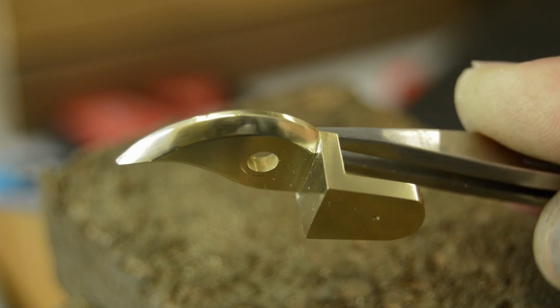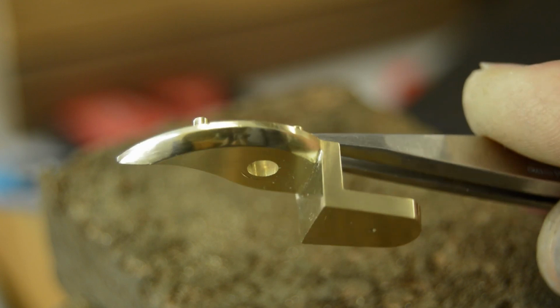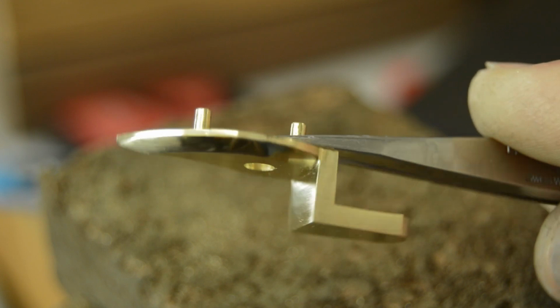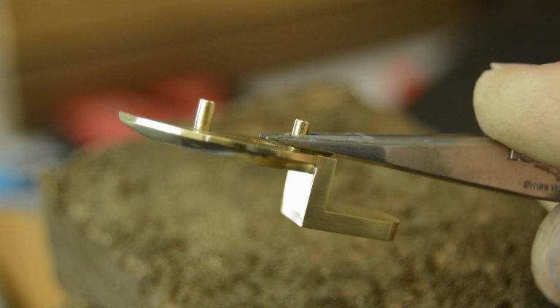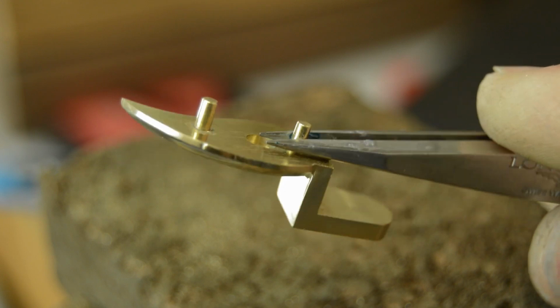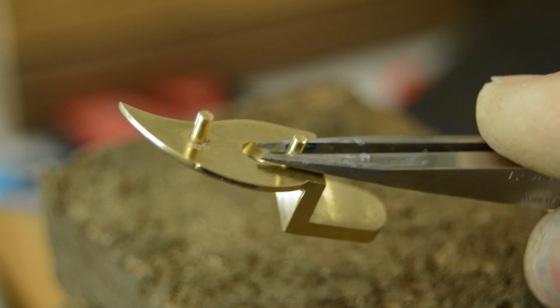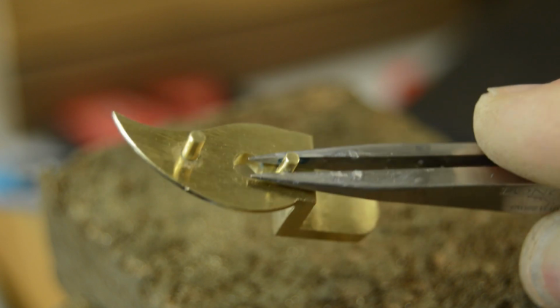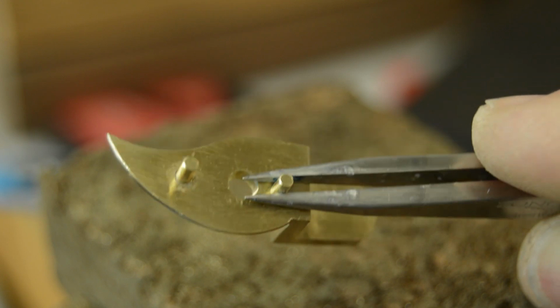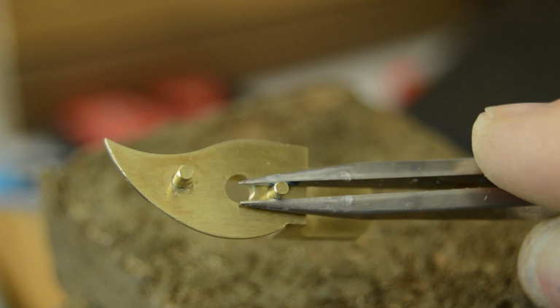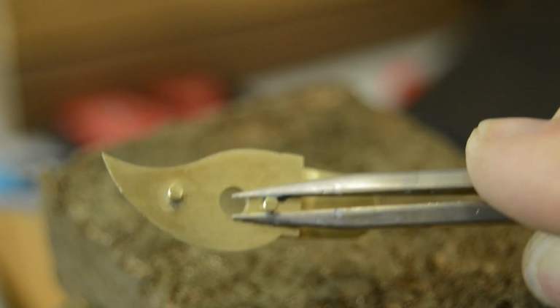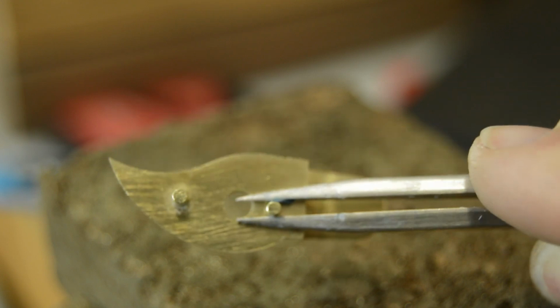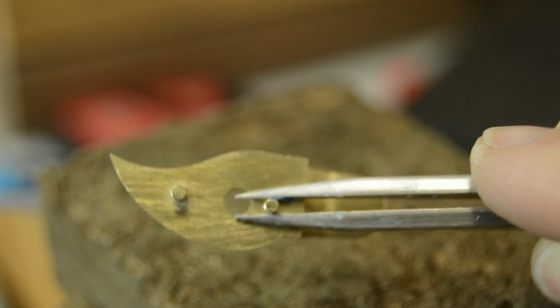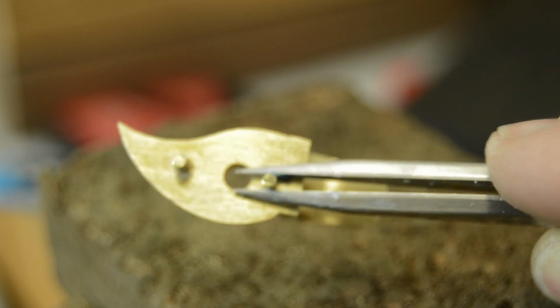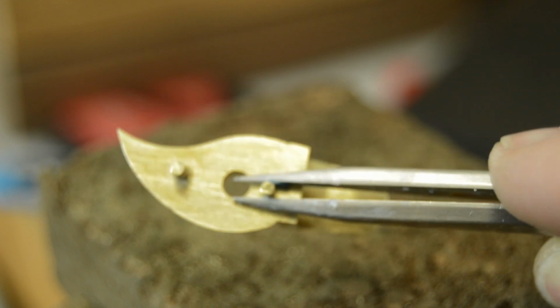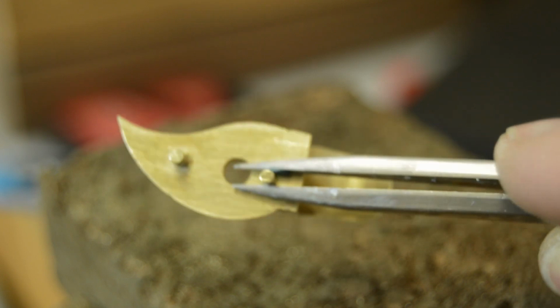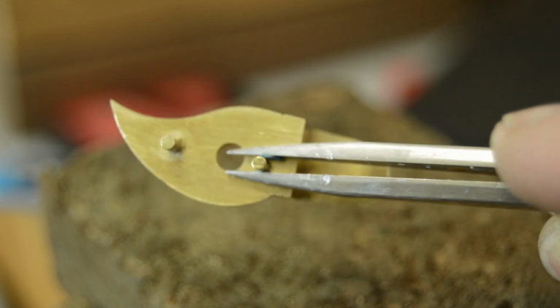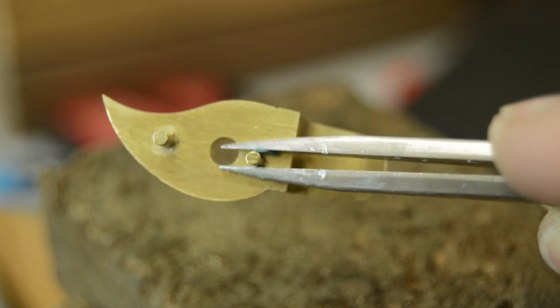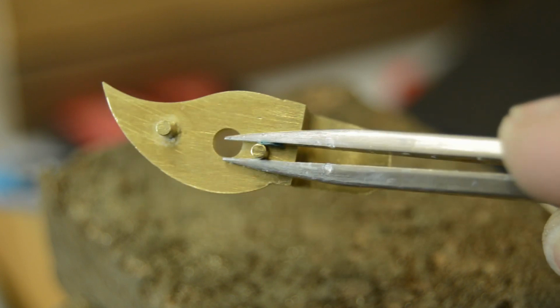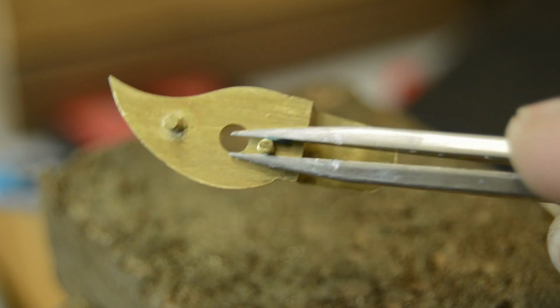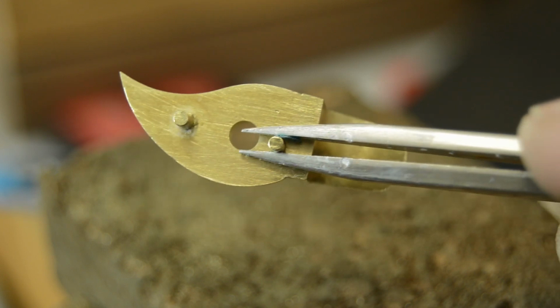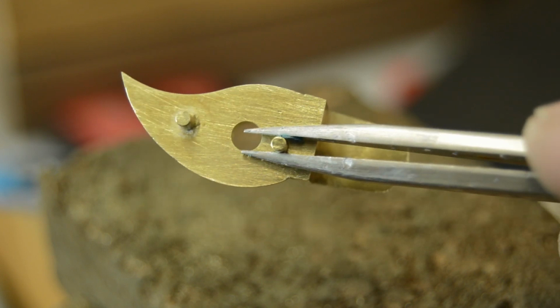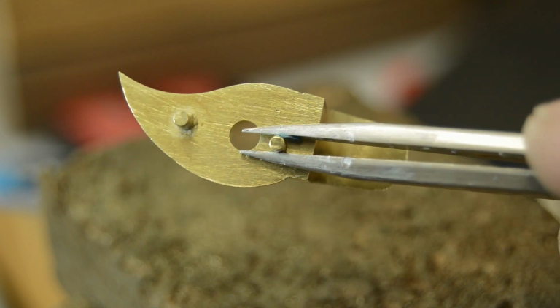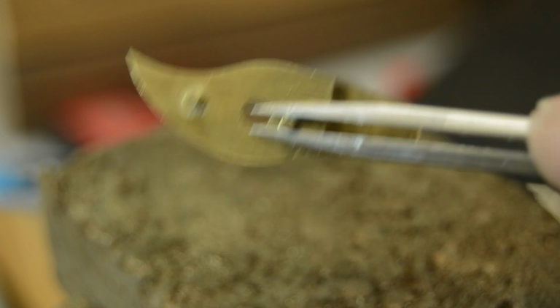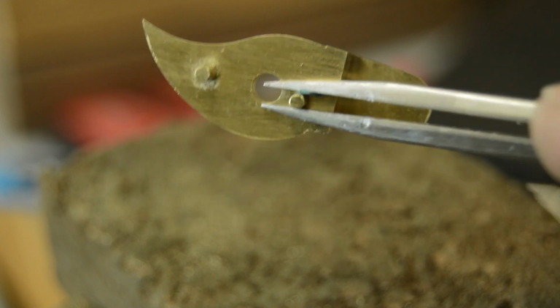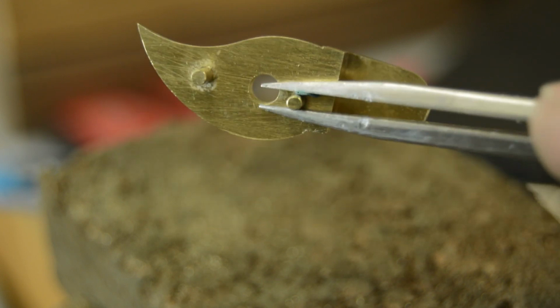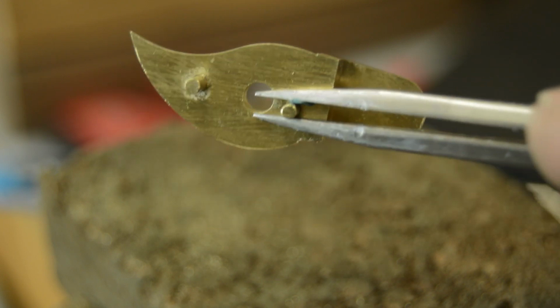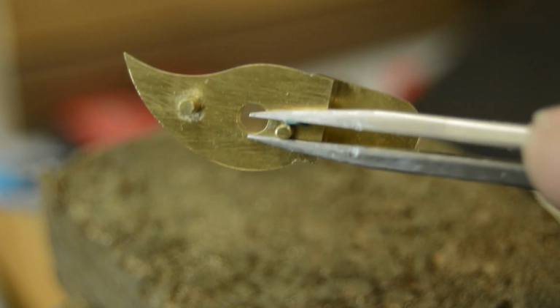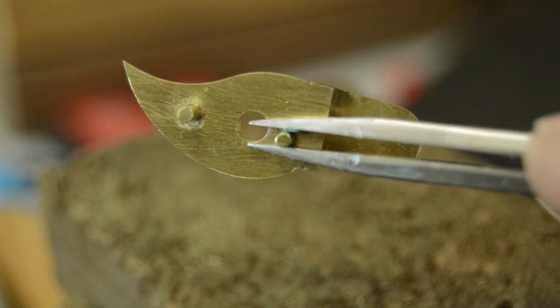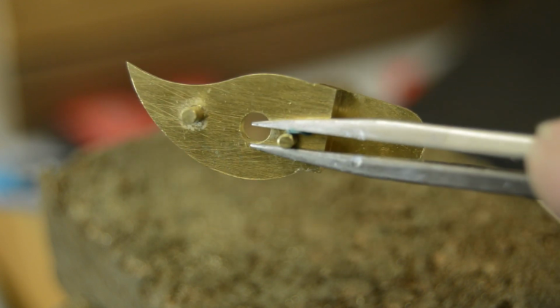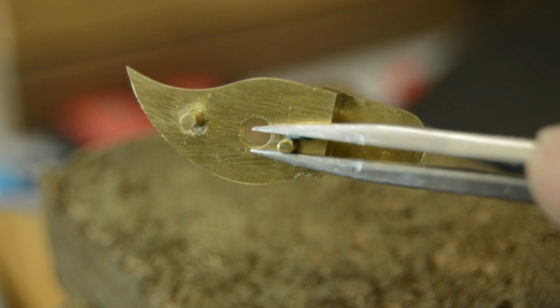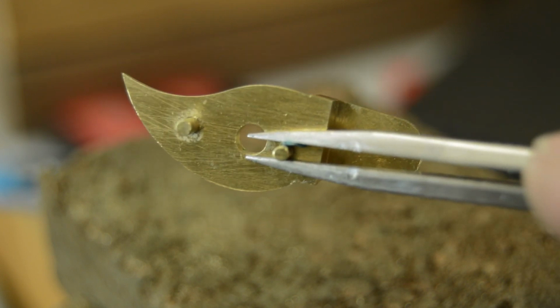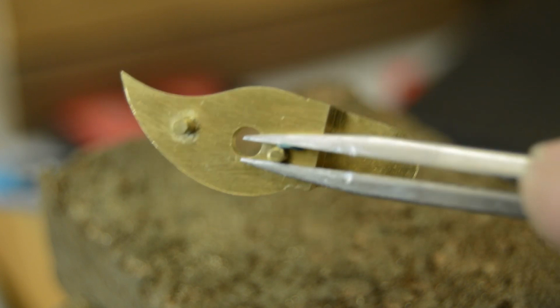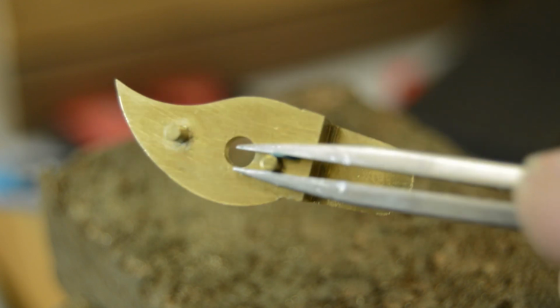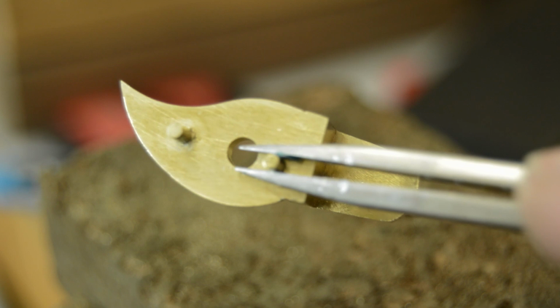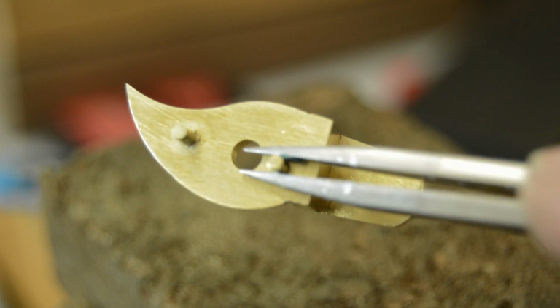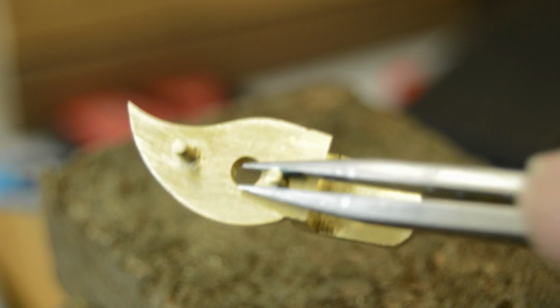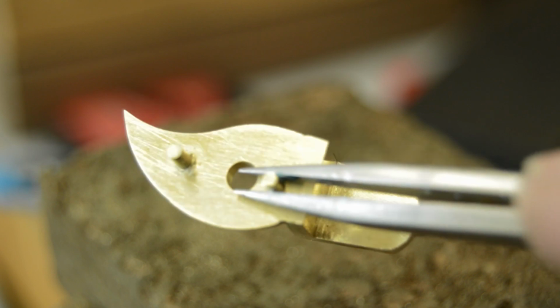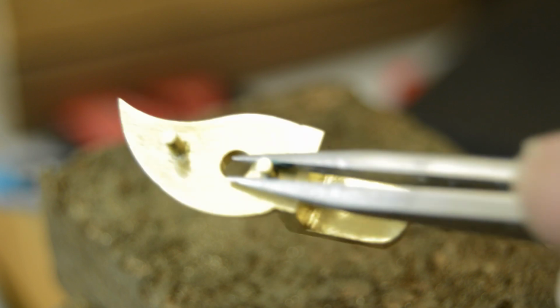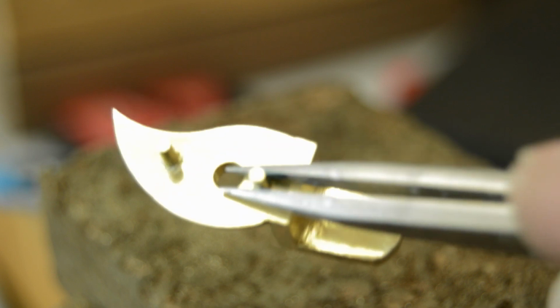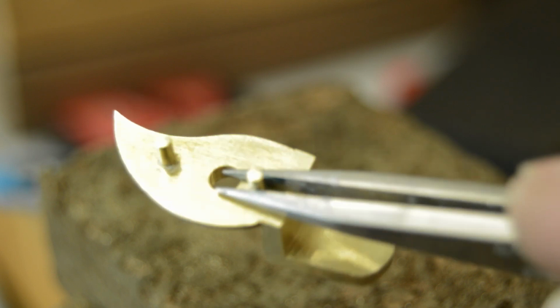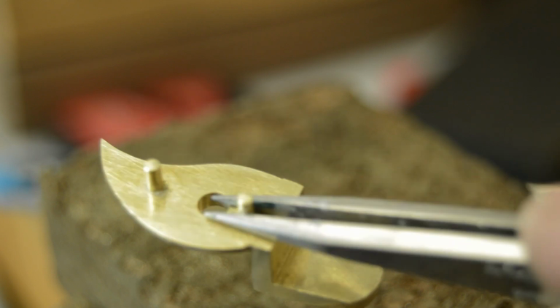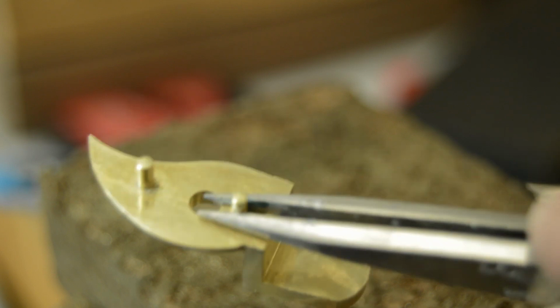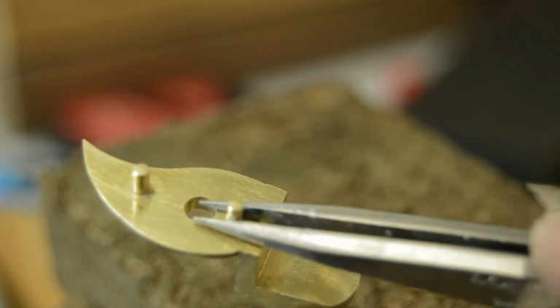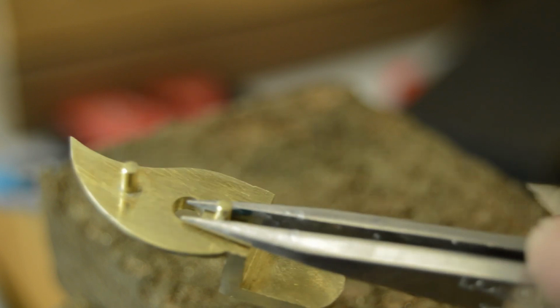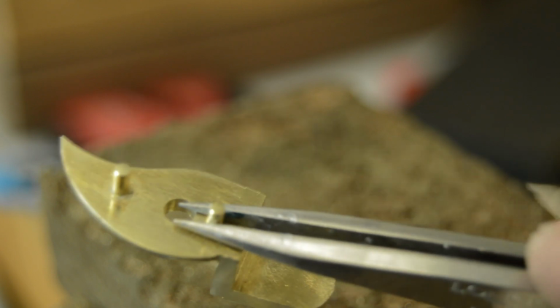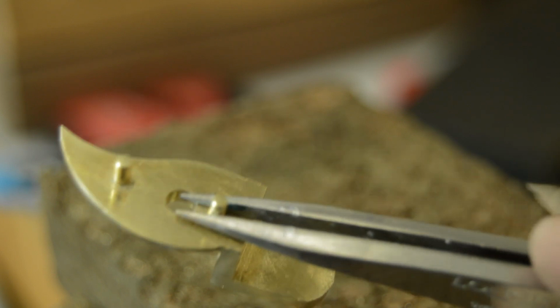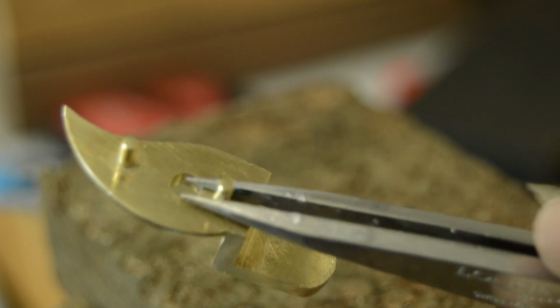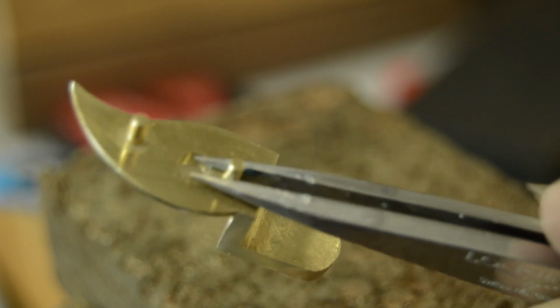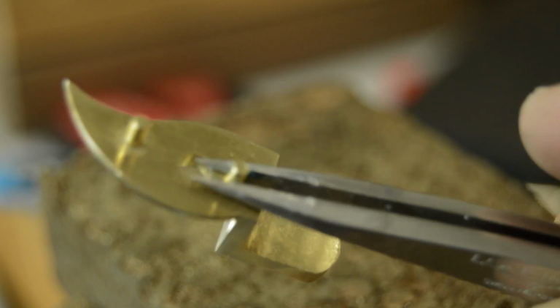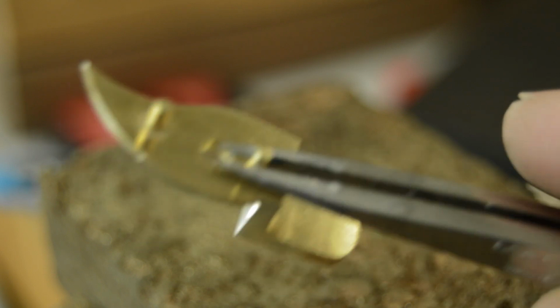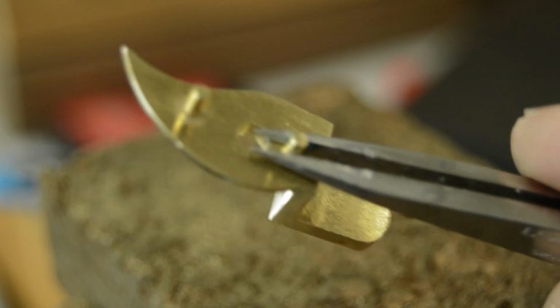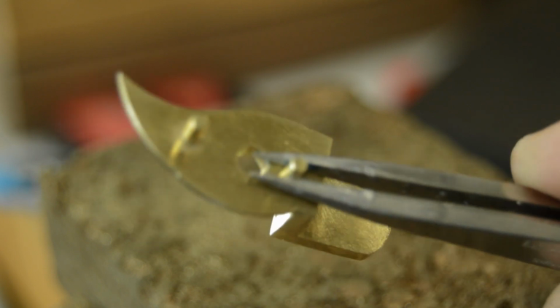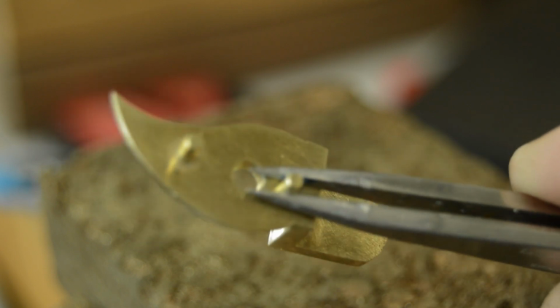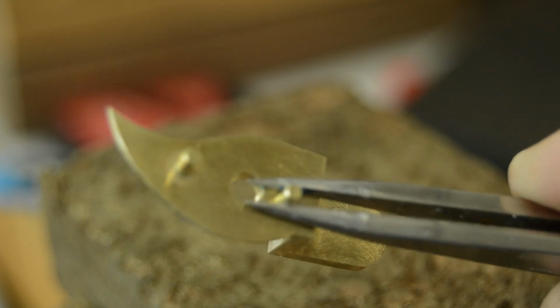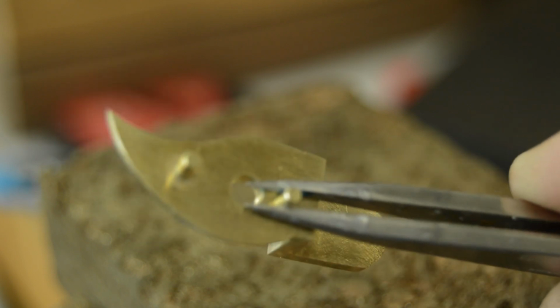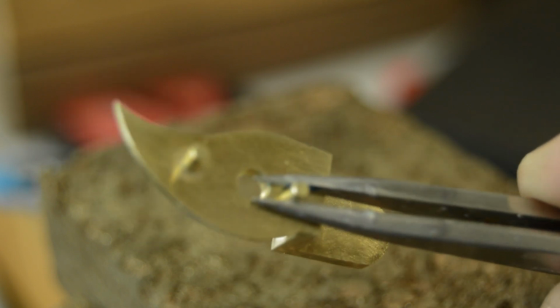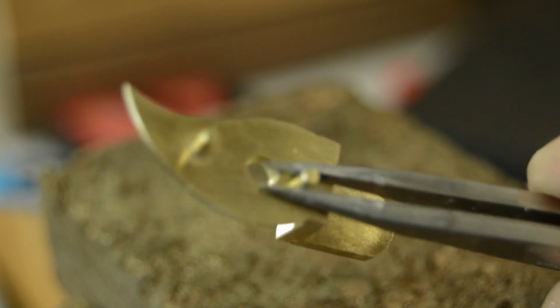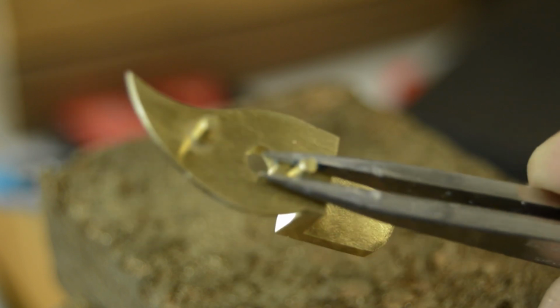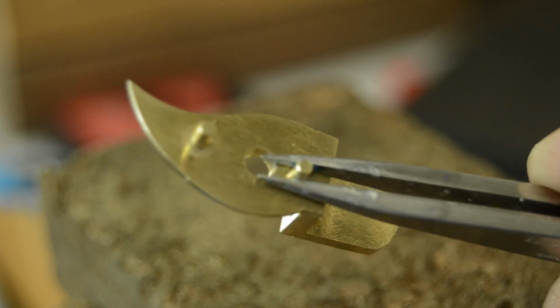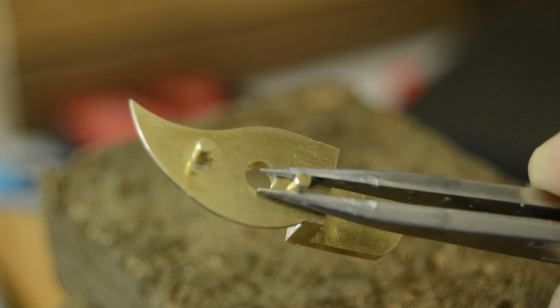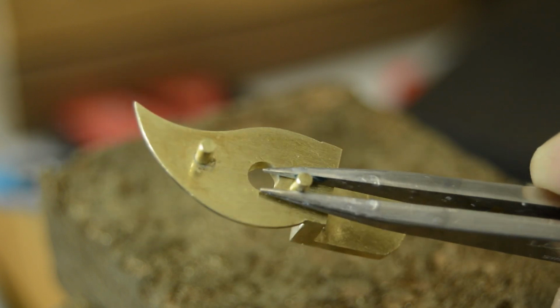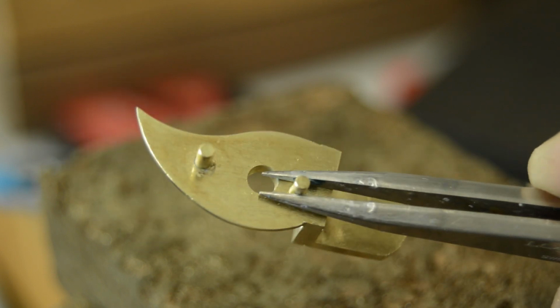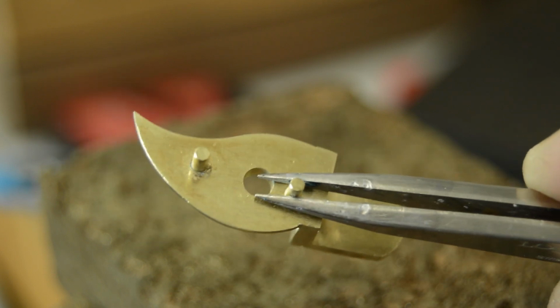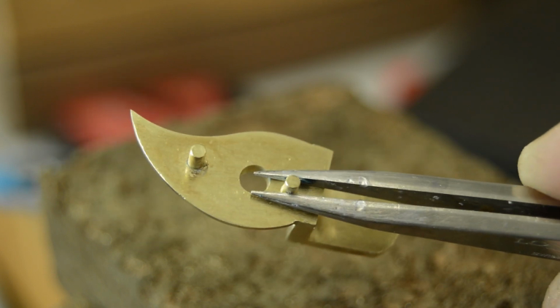Then finally the part will be handed over to the engraver to be hand engraved with a pattern in keeping with other original parts of the clock.